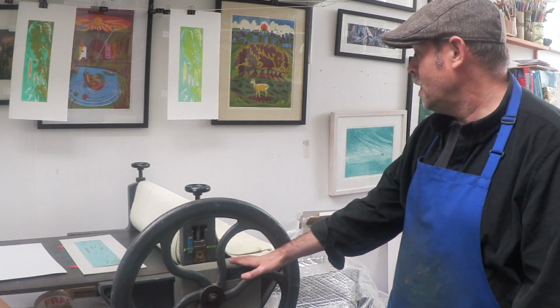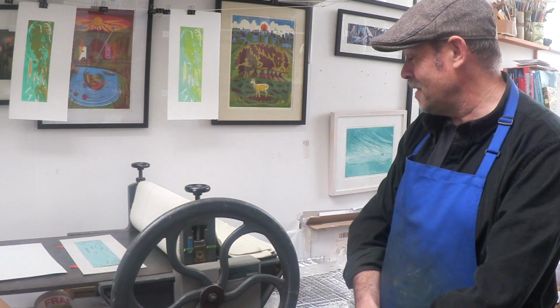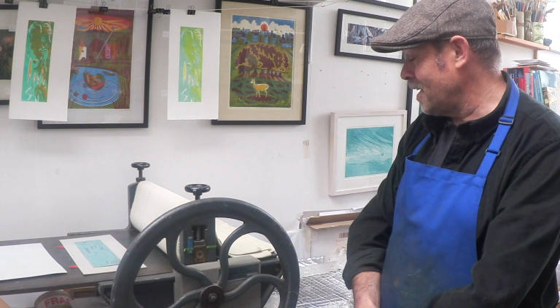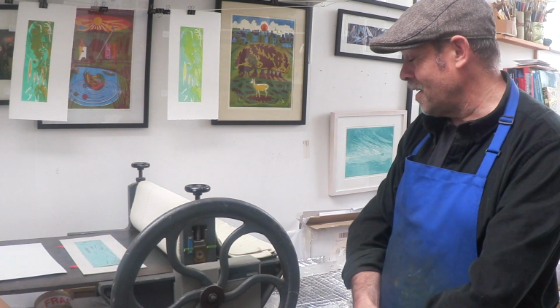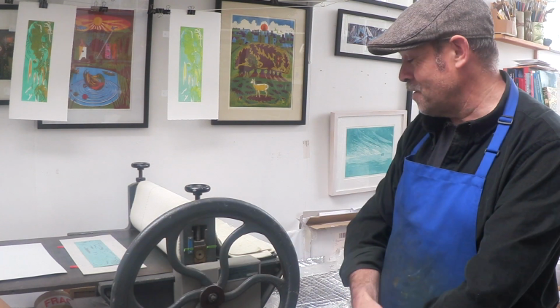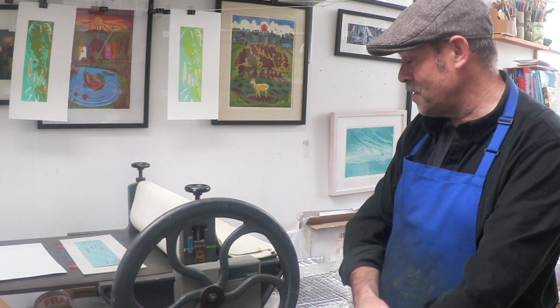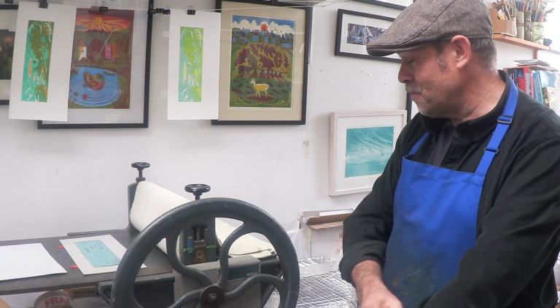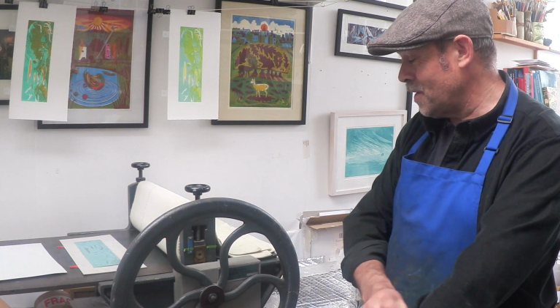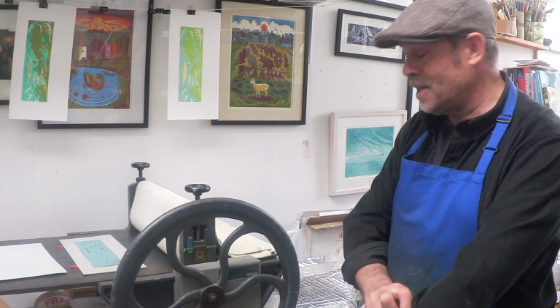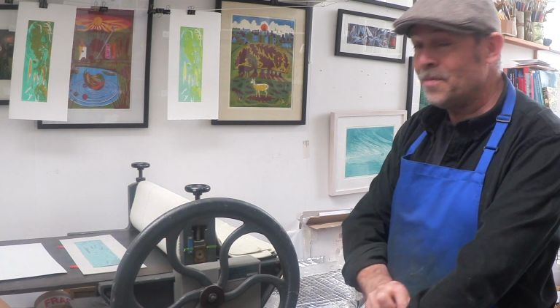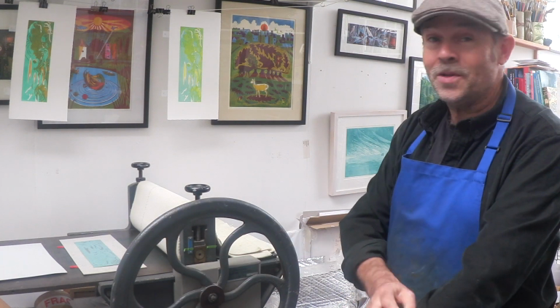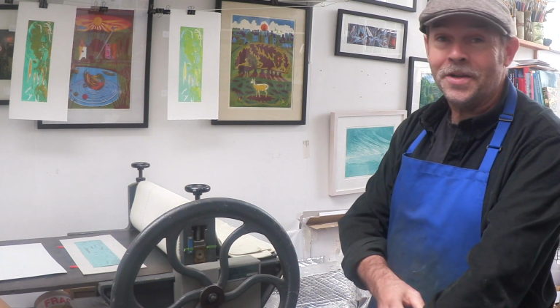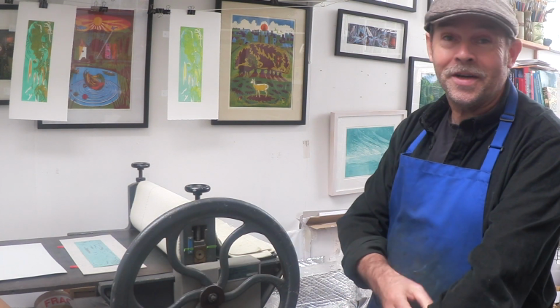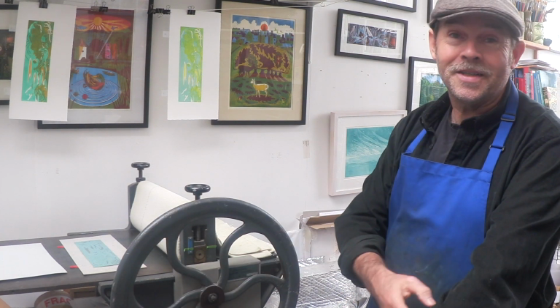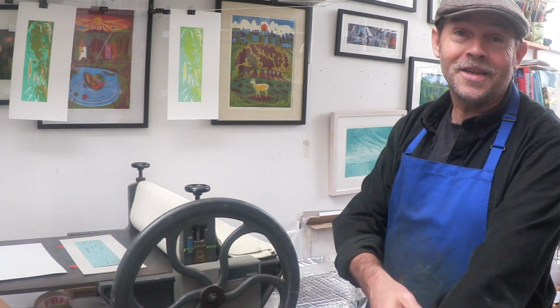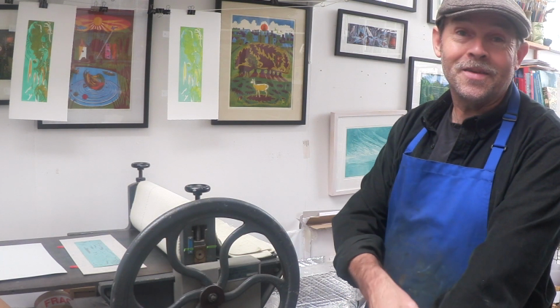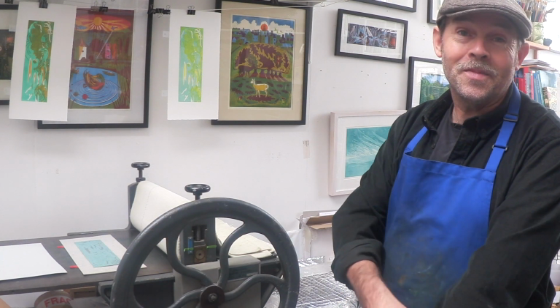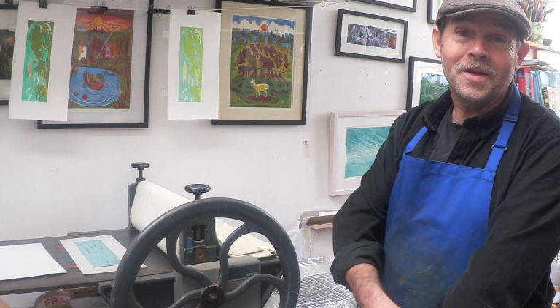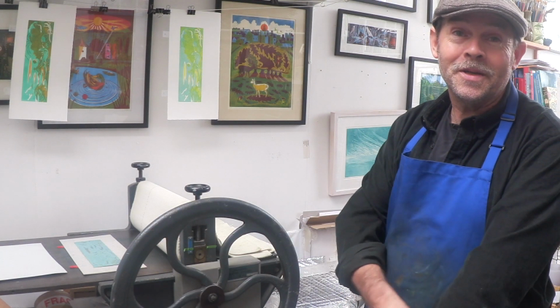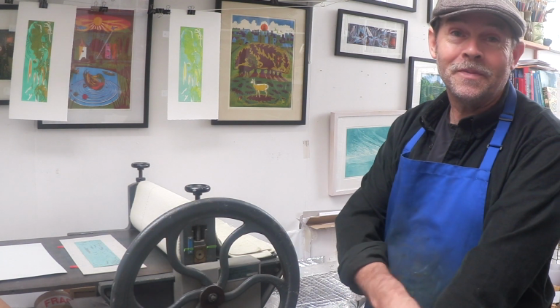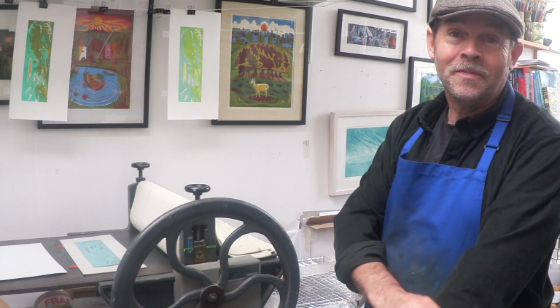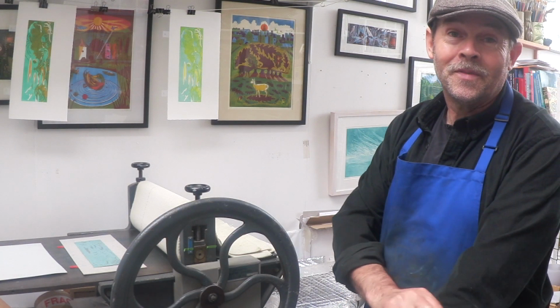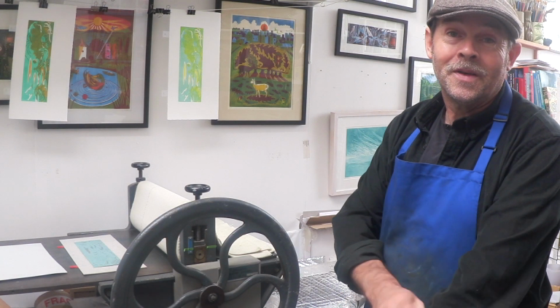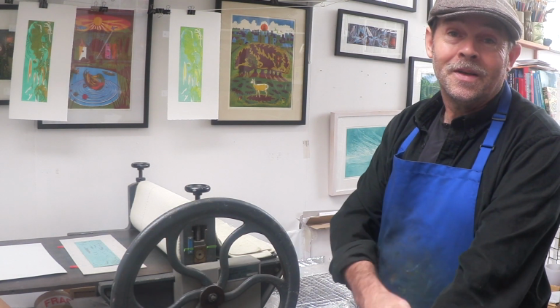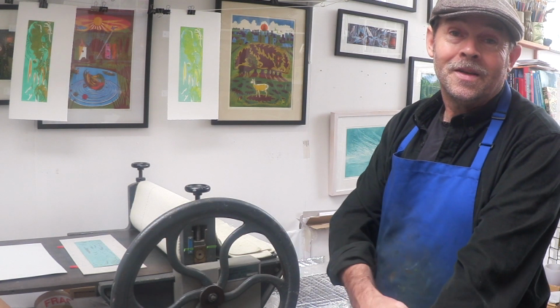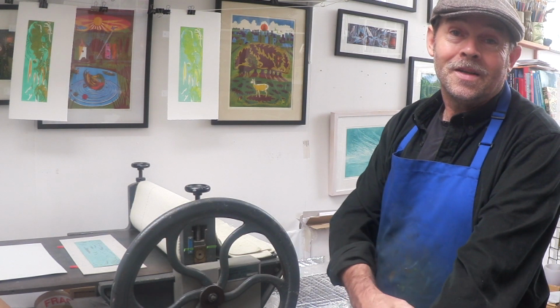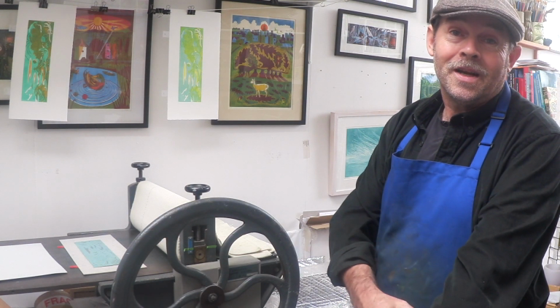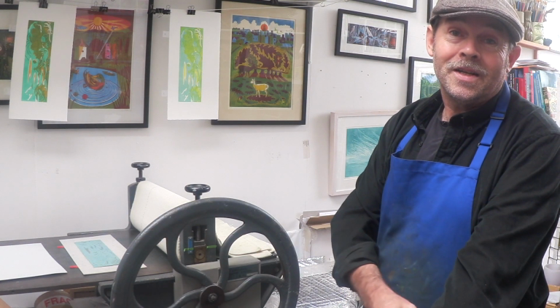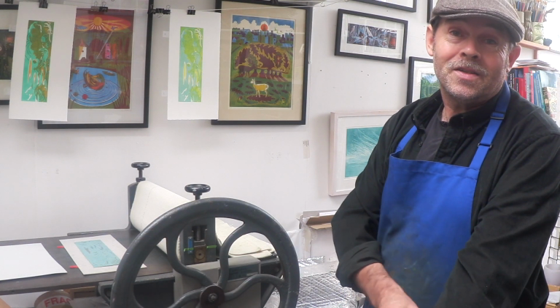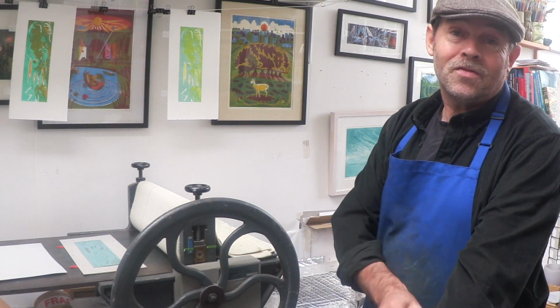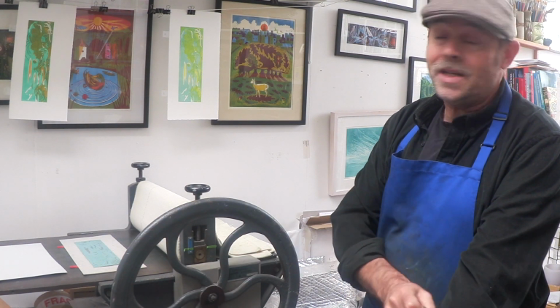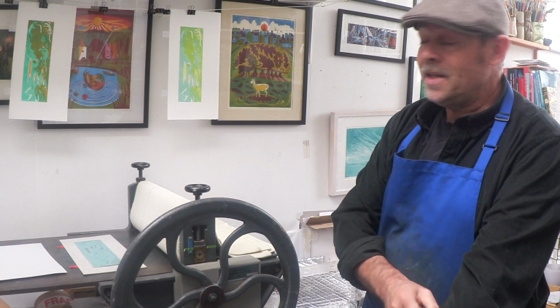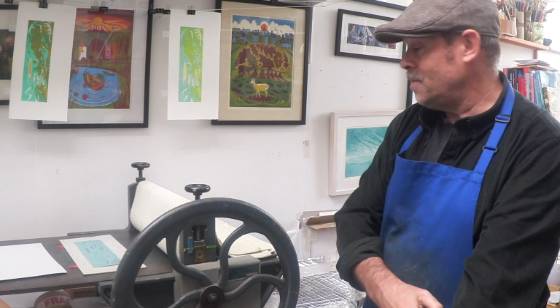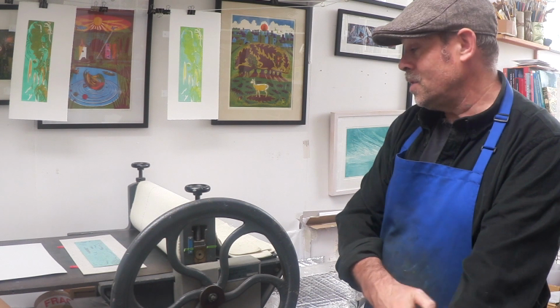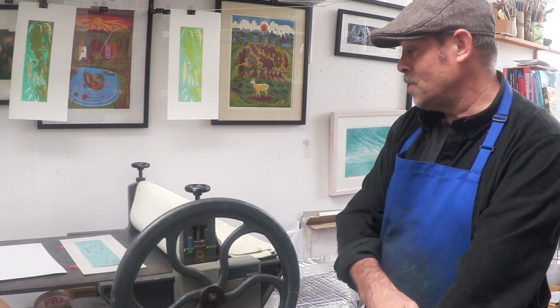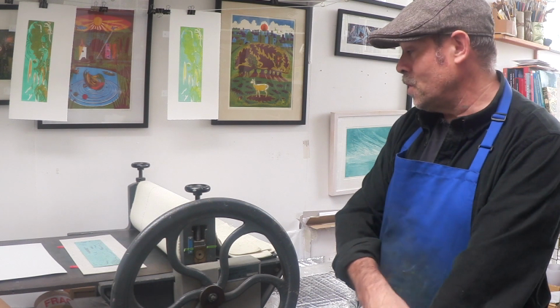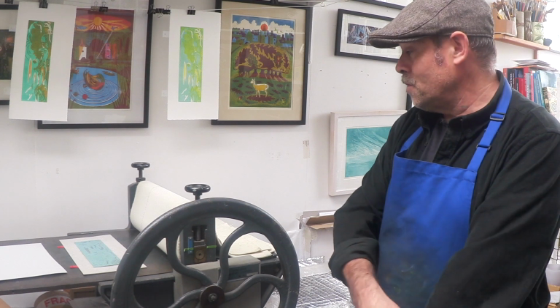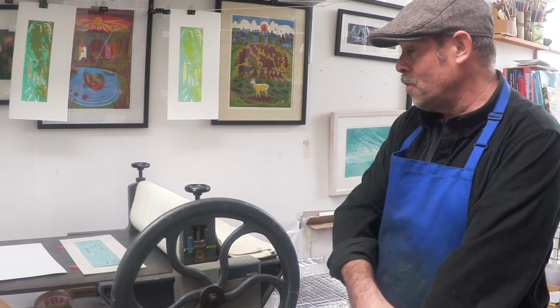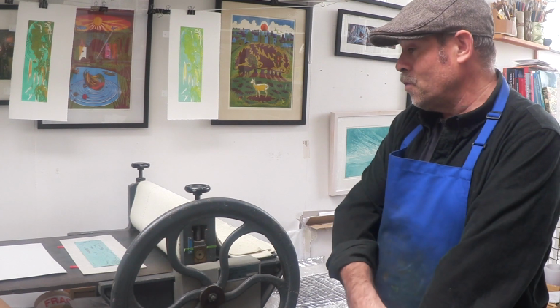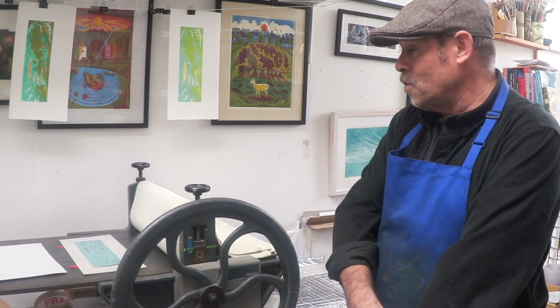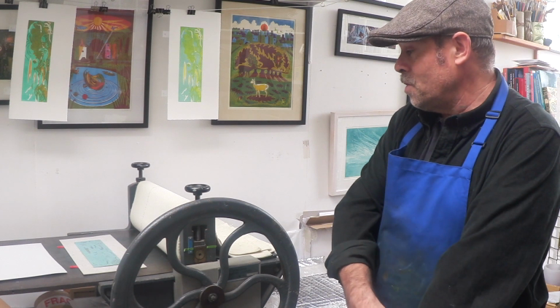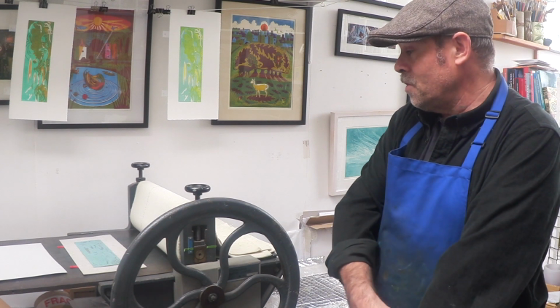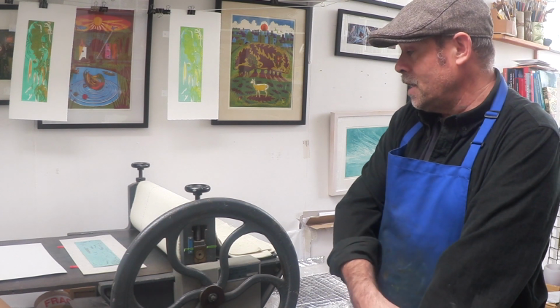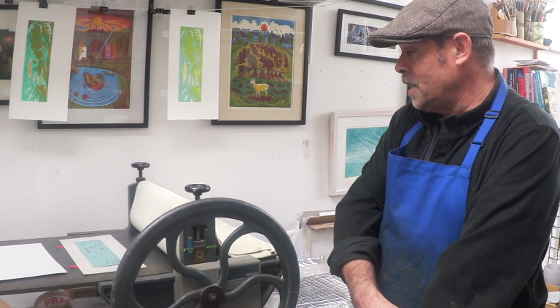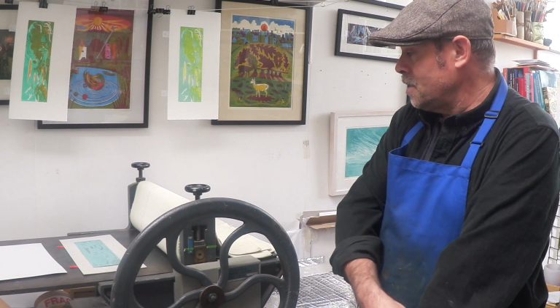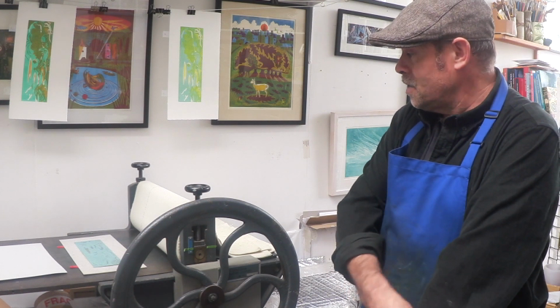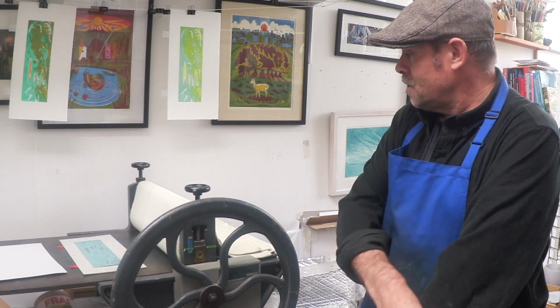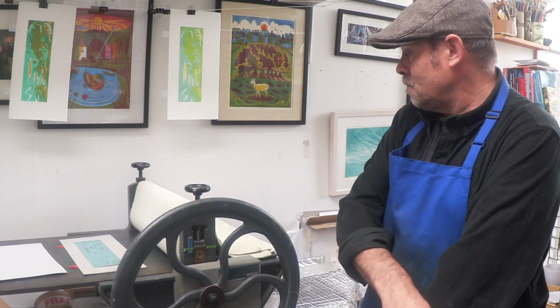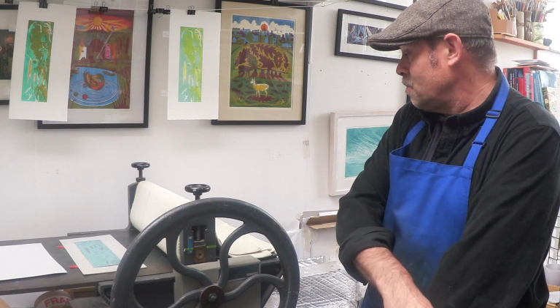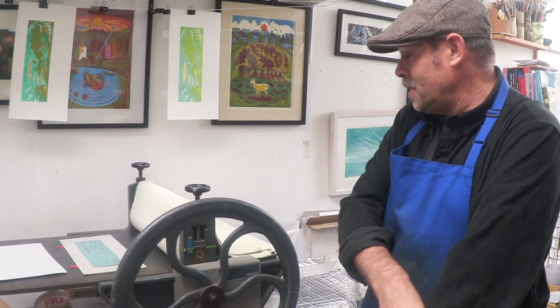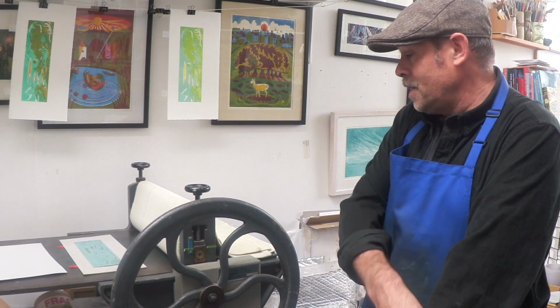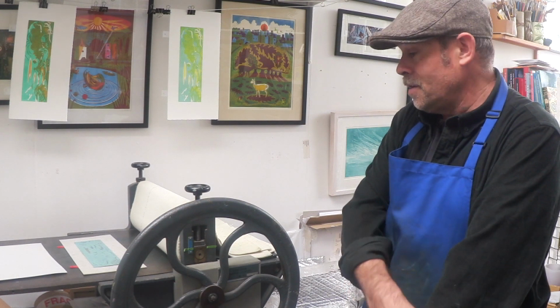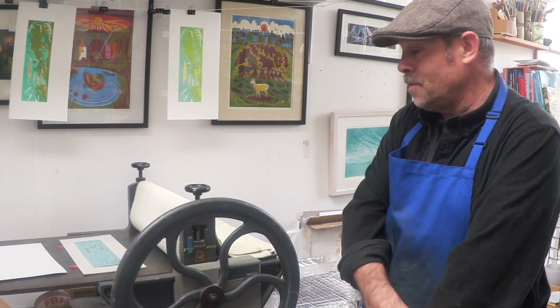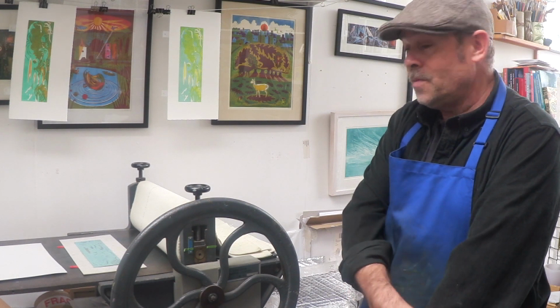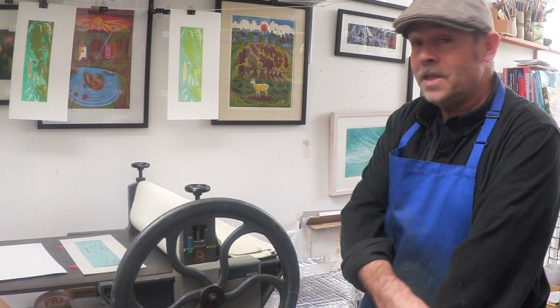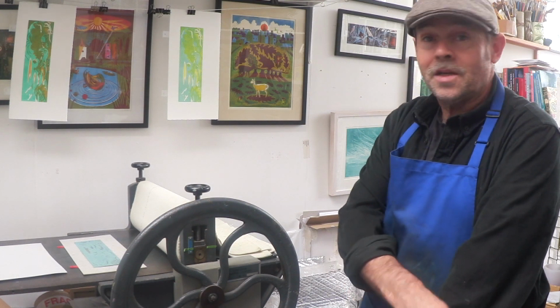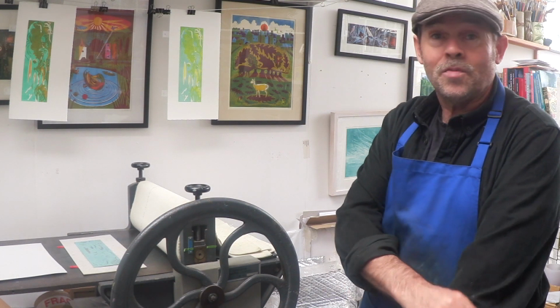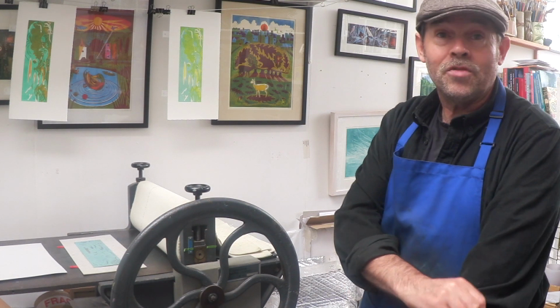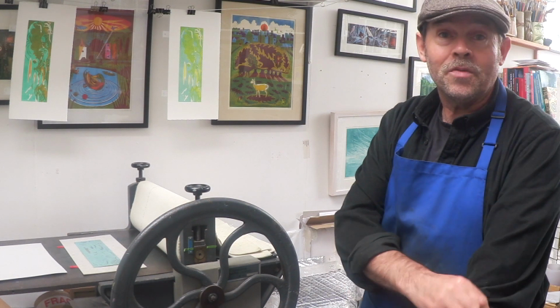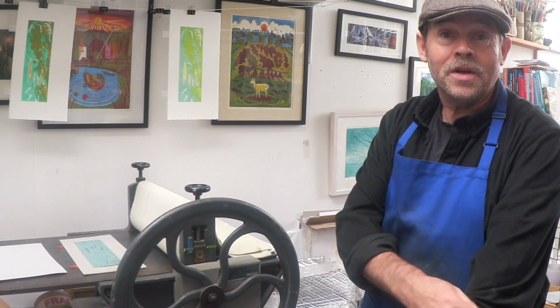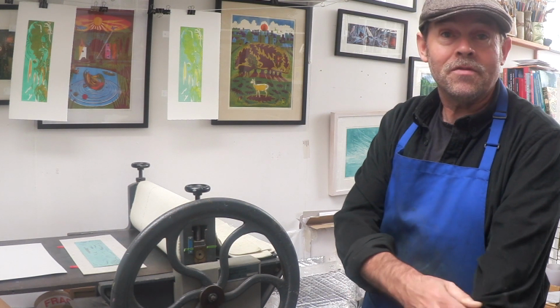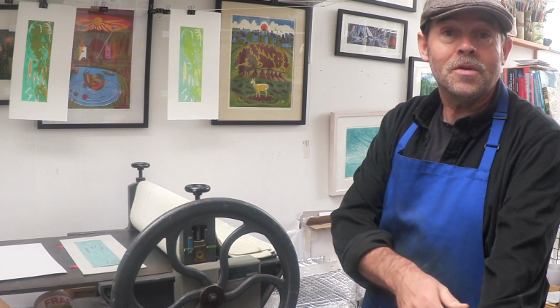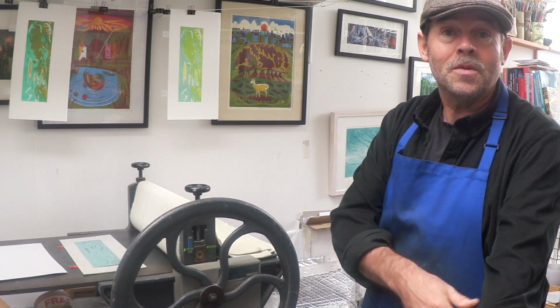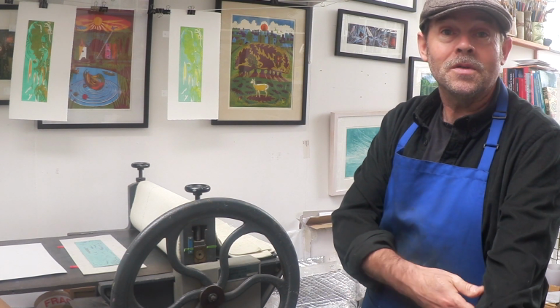They're kind of so valuable and hard to come by. And it's really just wonderful for me, because it means I can print whenever I want.